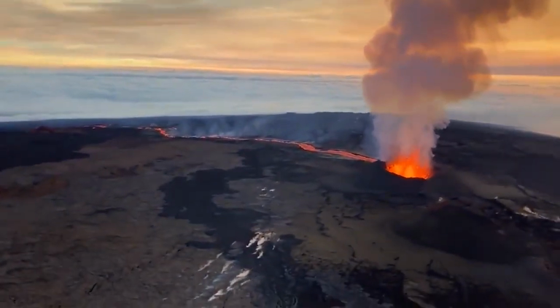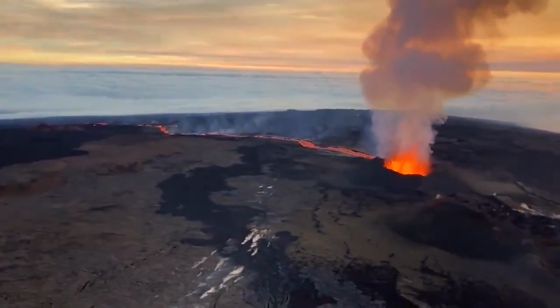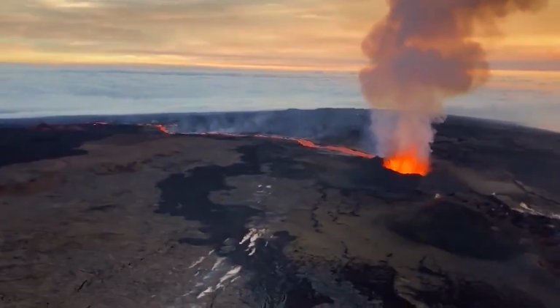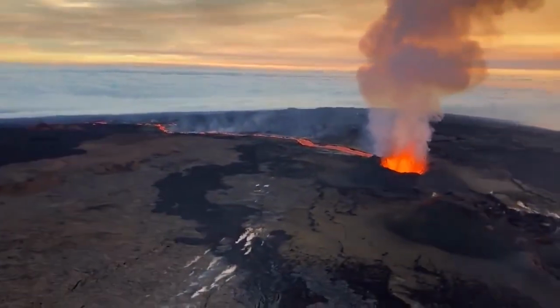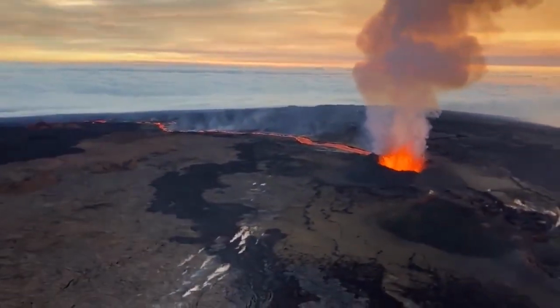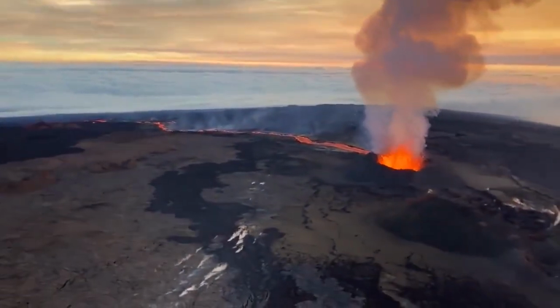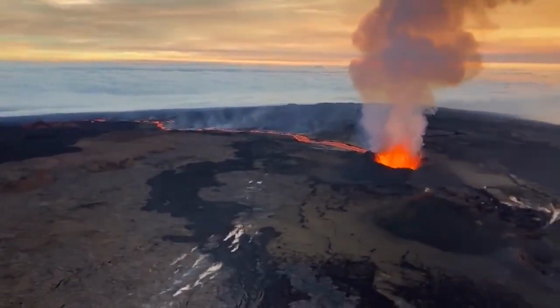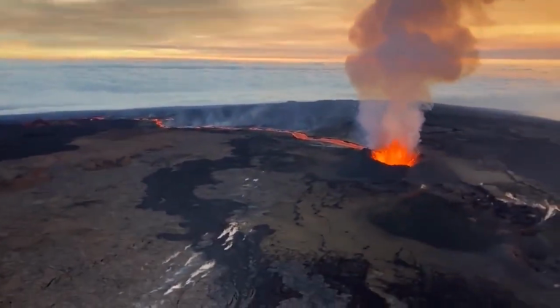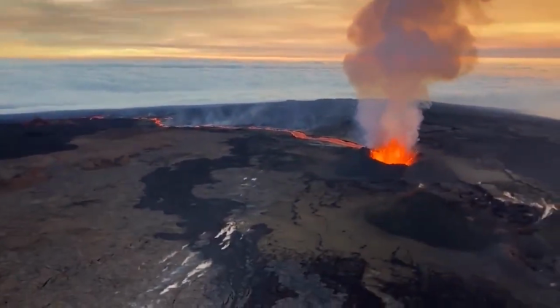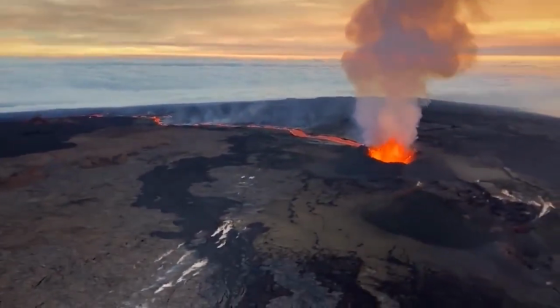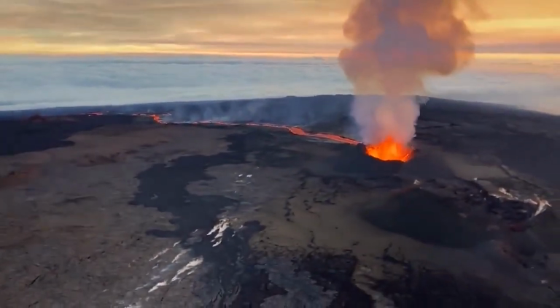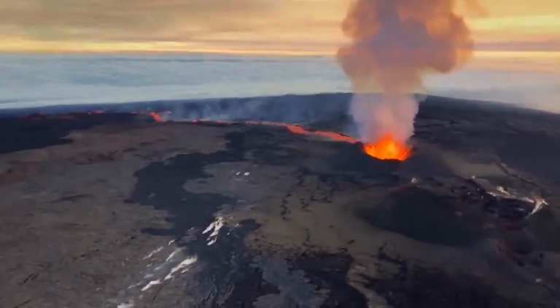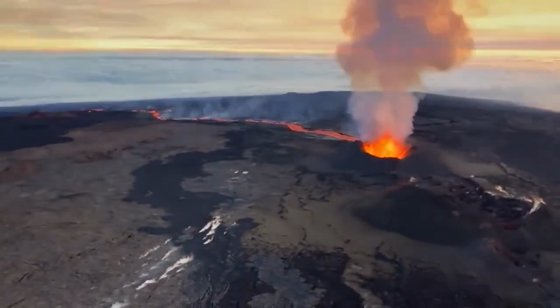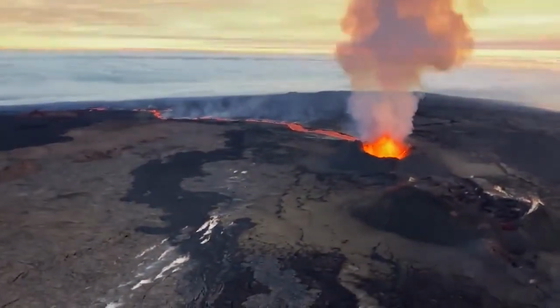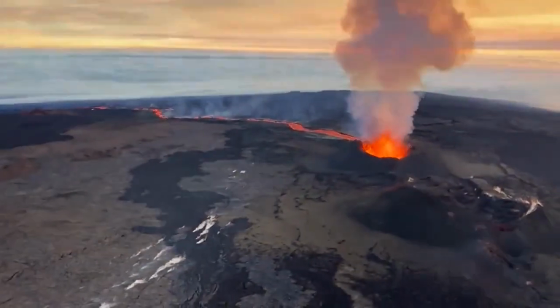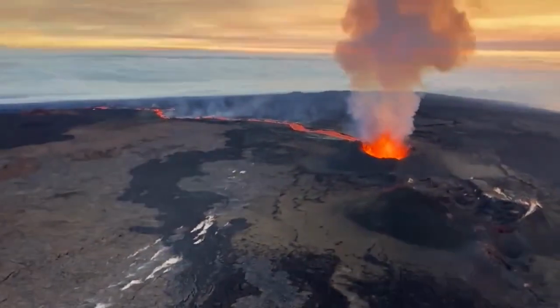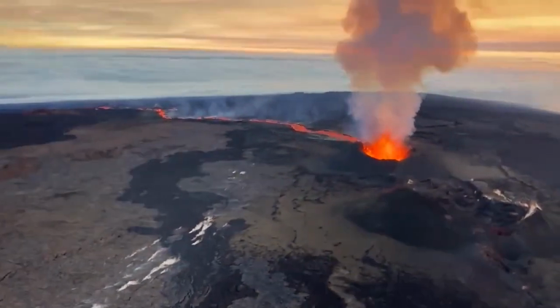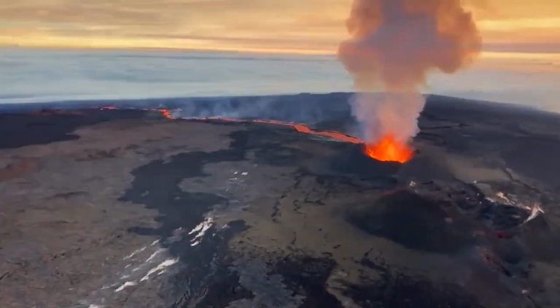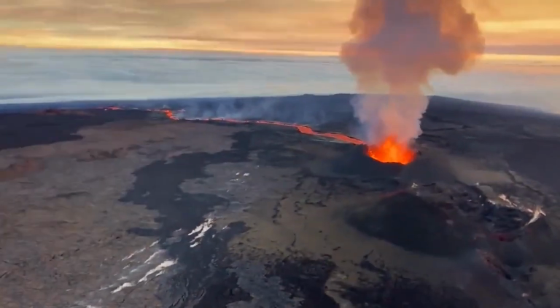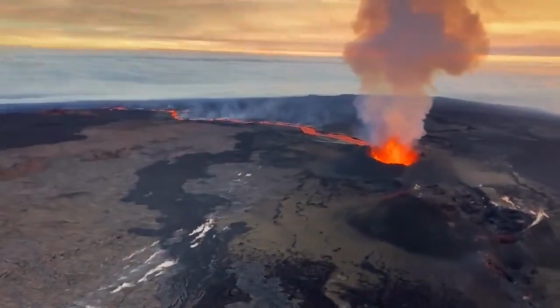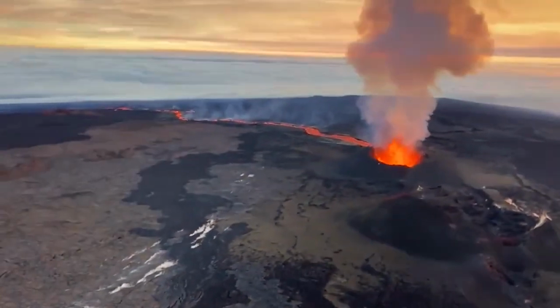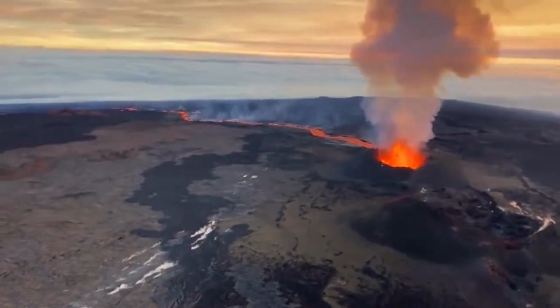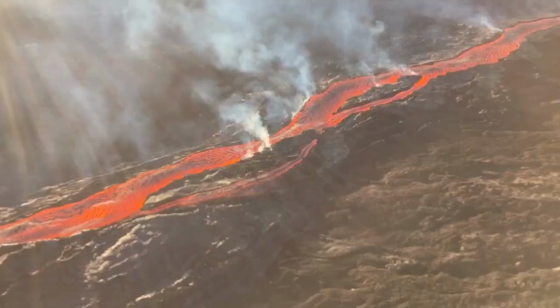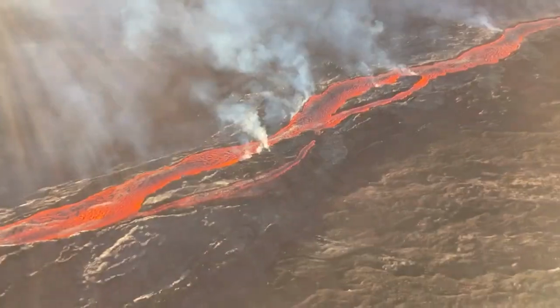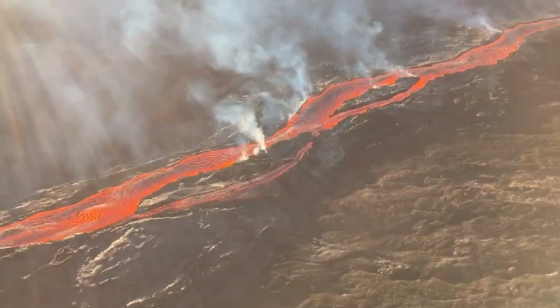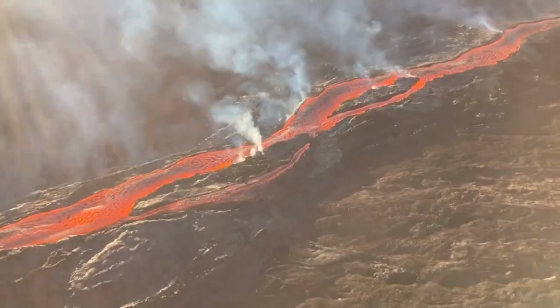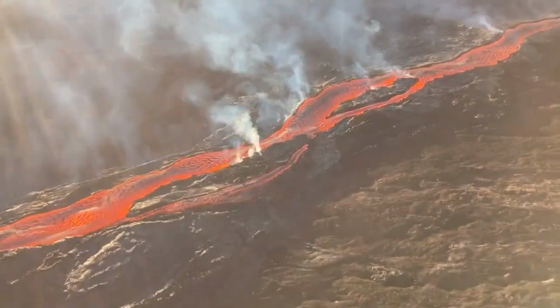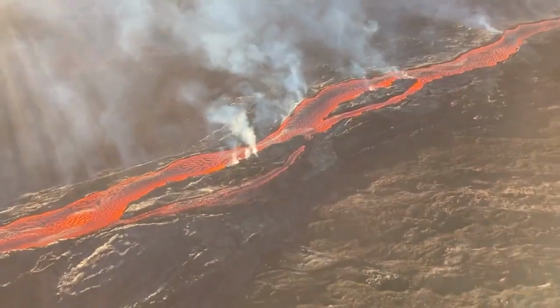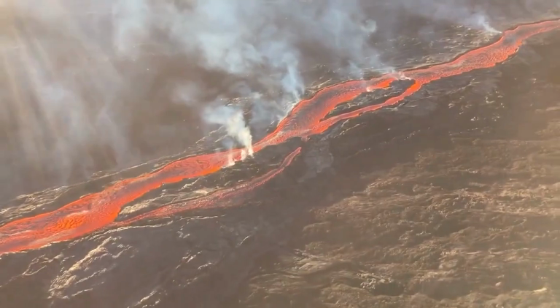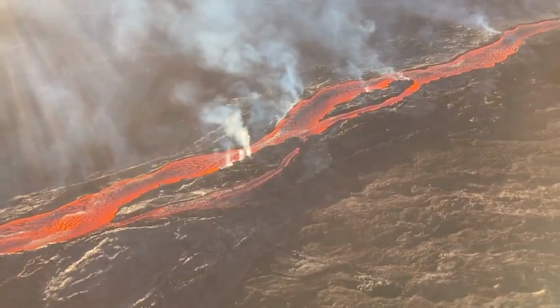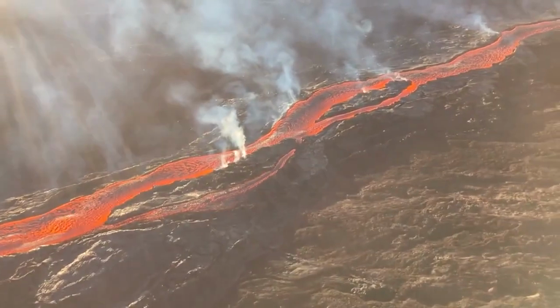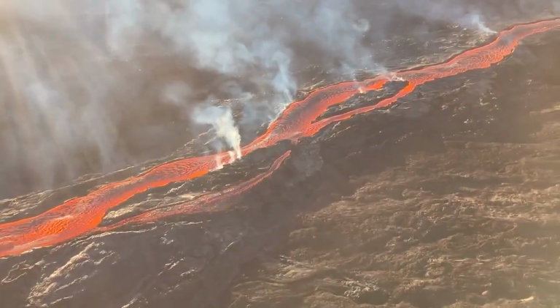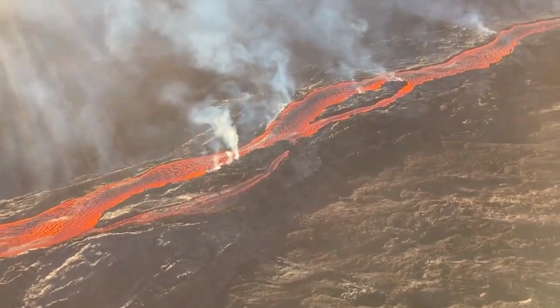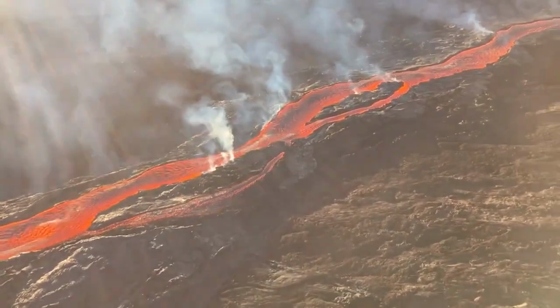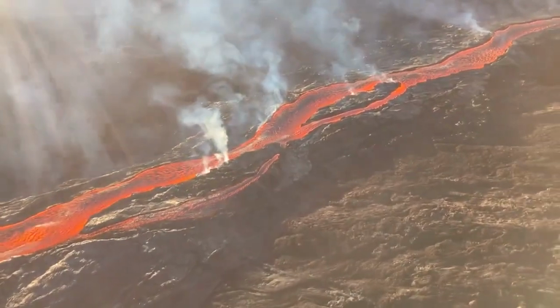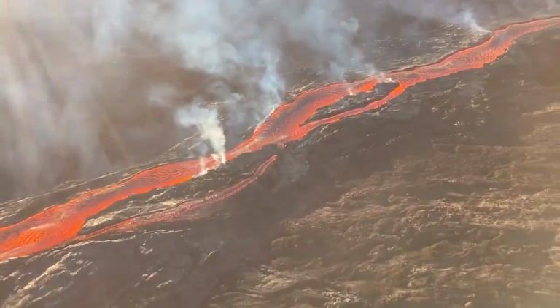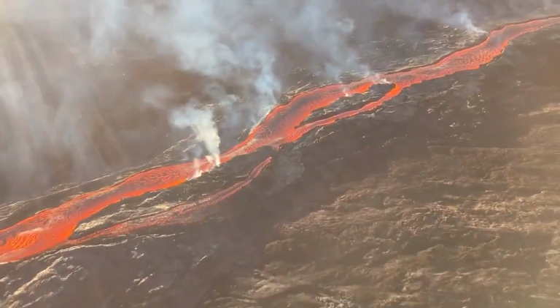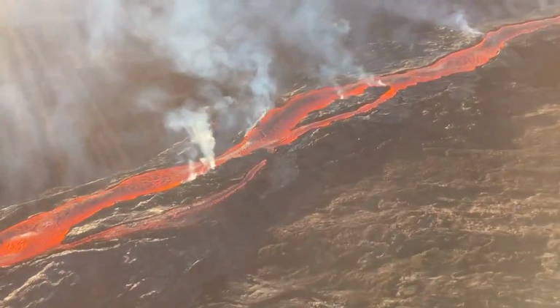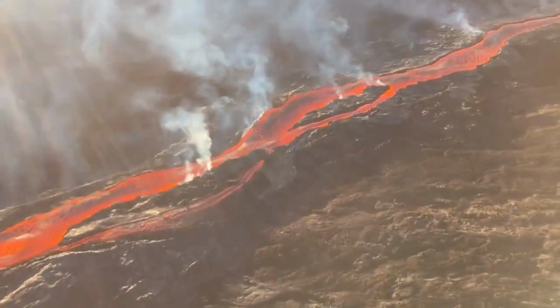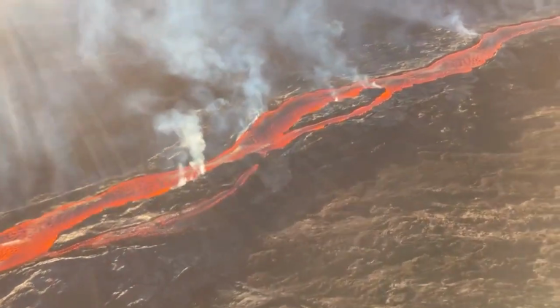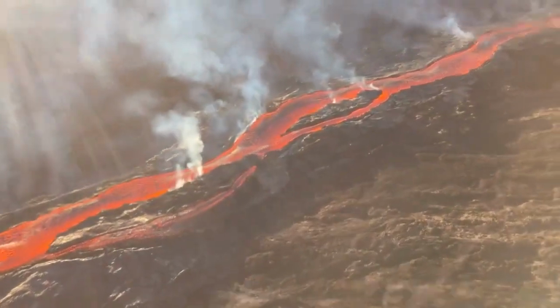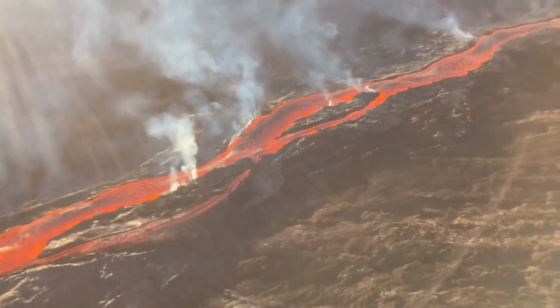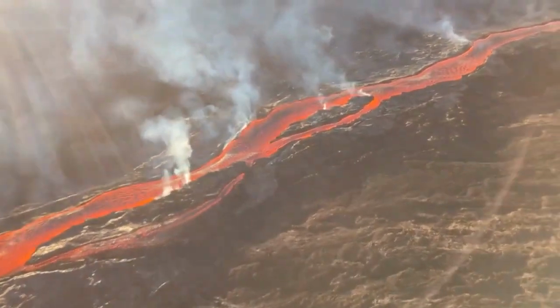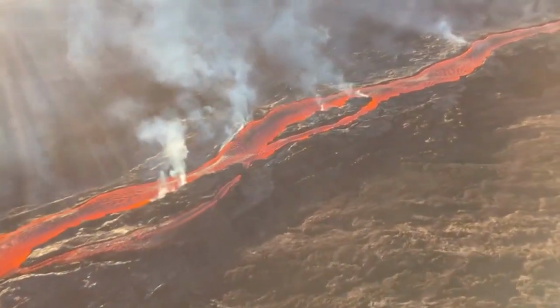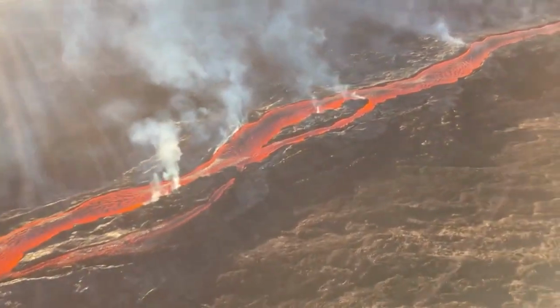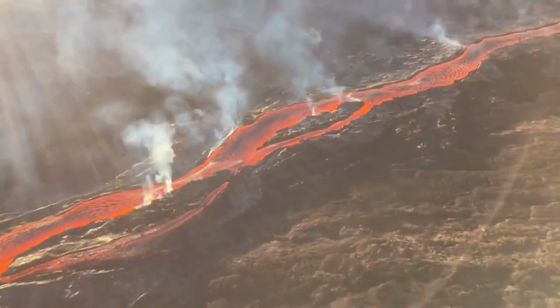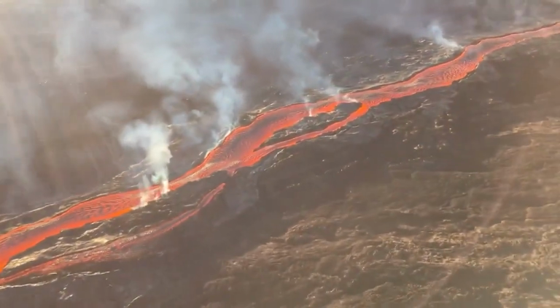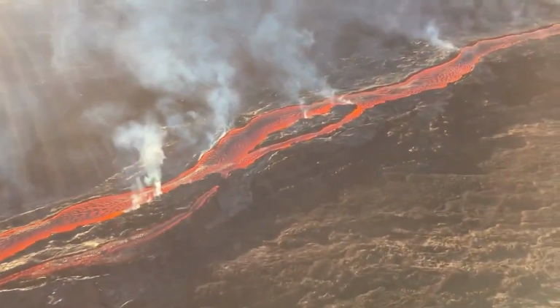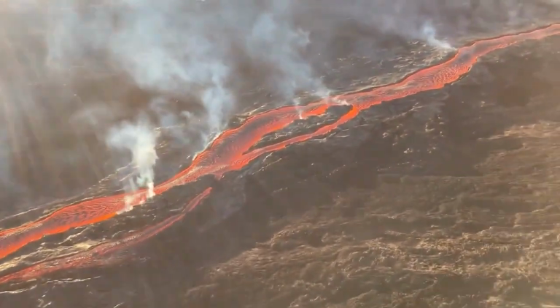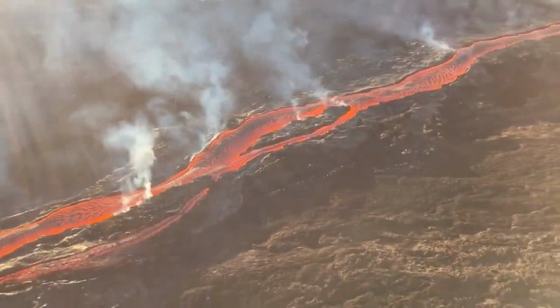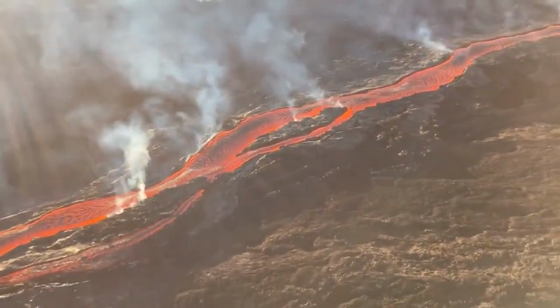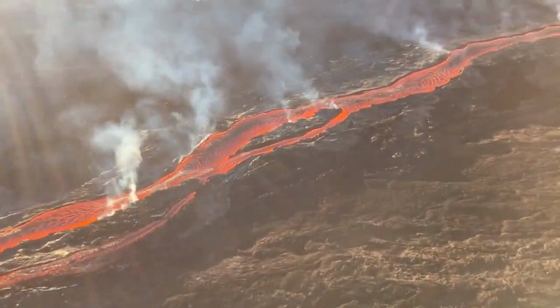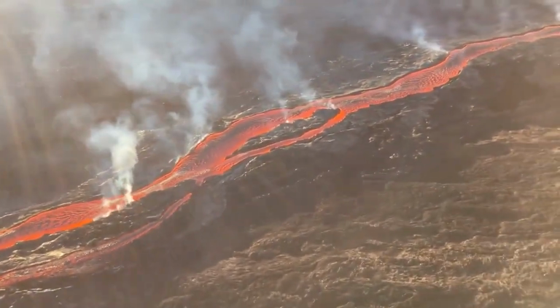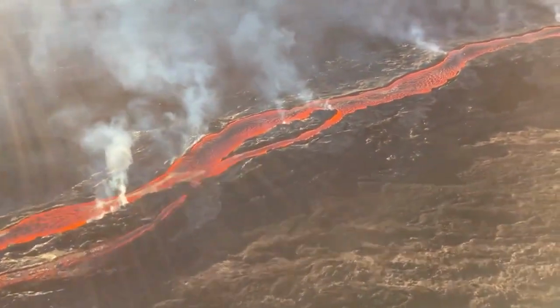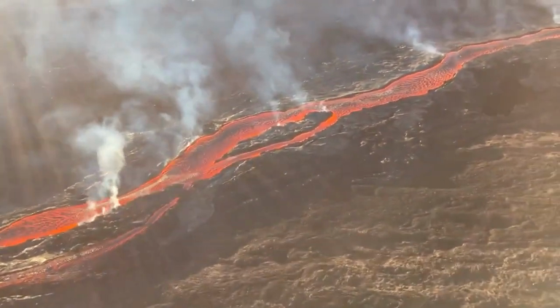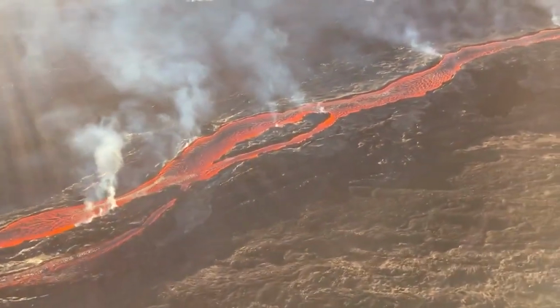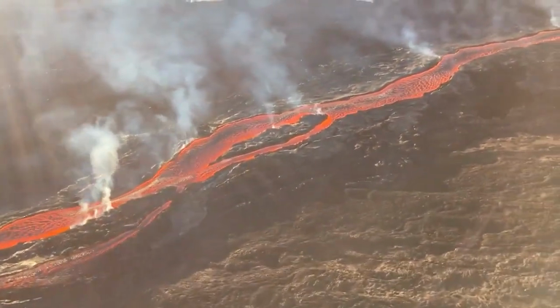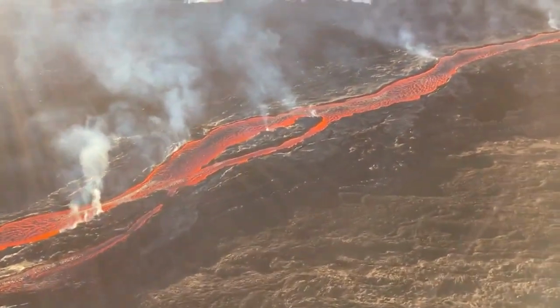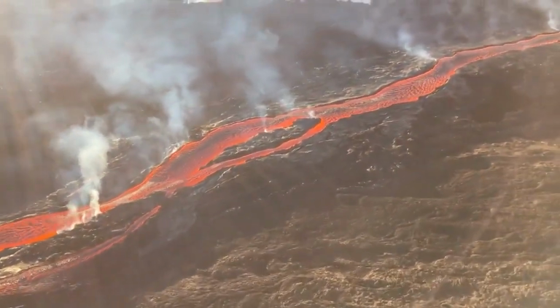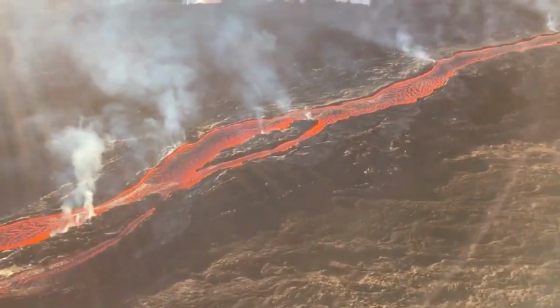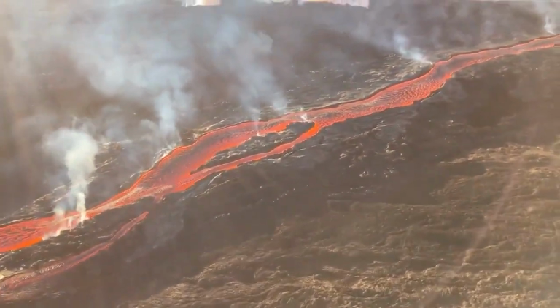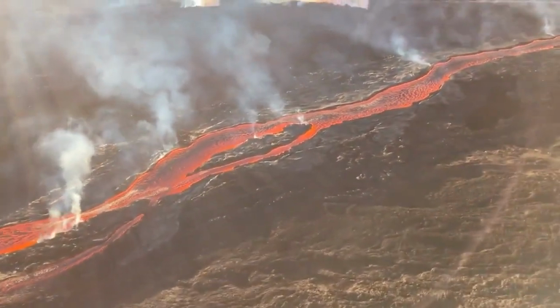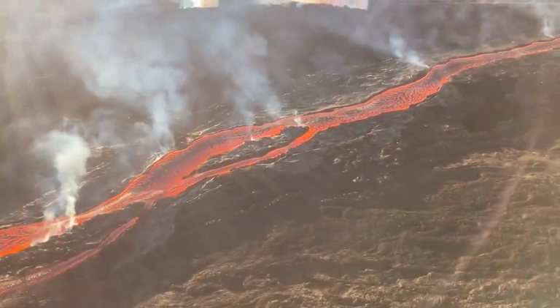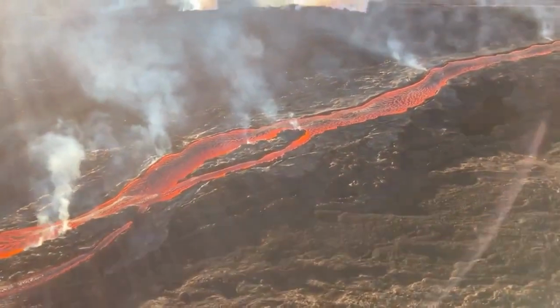The U.S. Geological Survey says it's still hard to predict when the lava could reach the highway because of the changing flow, direction, and timing.